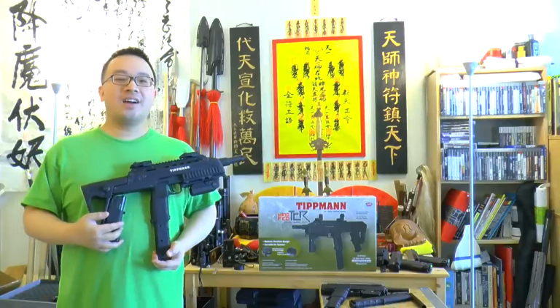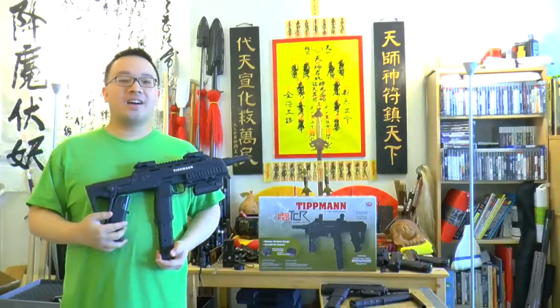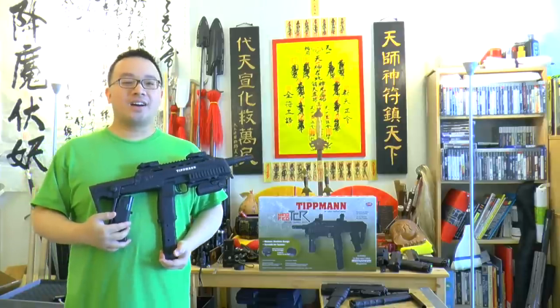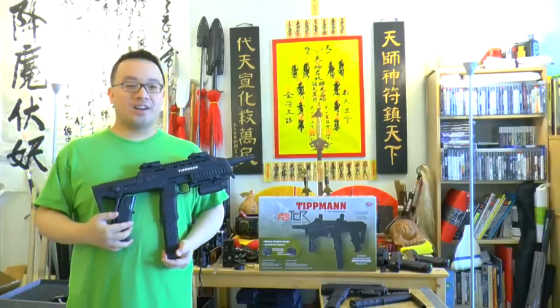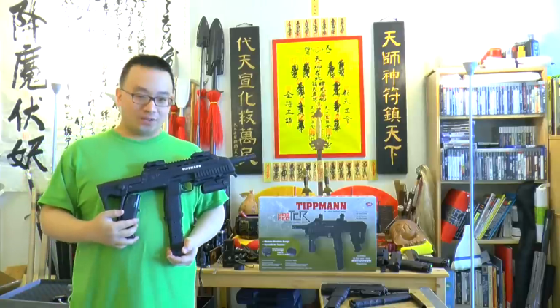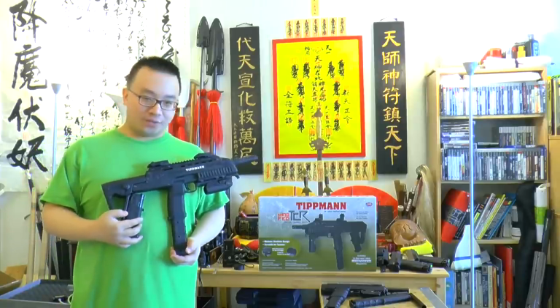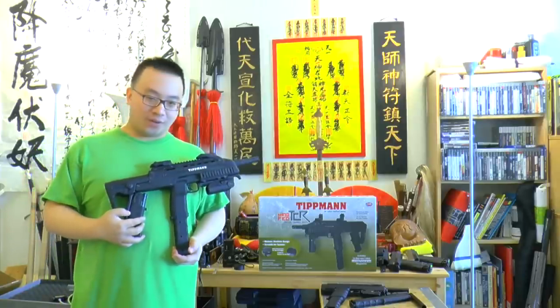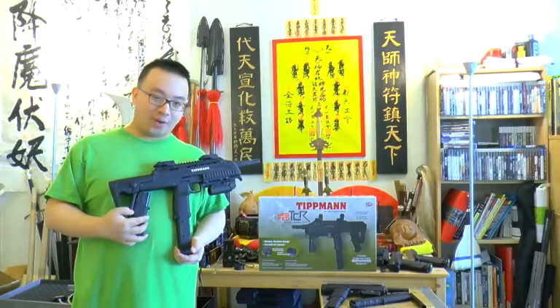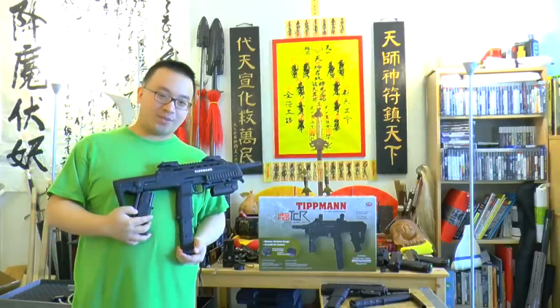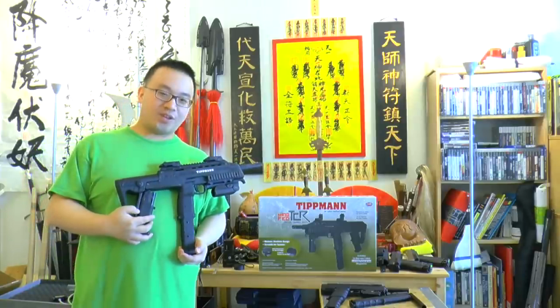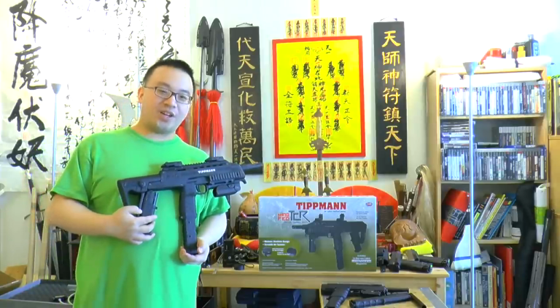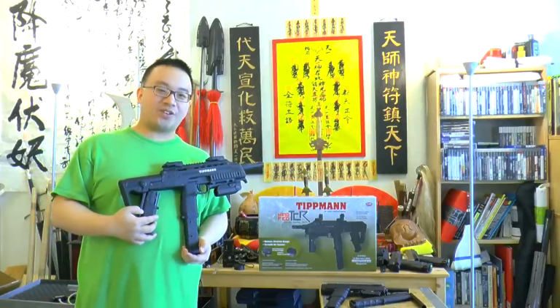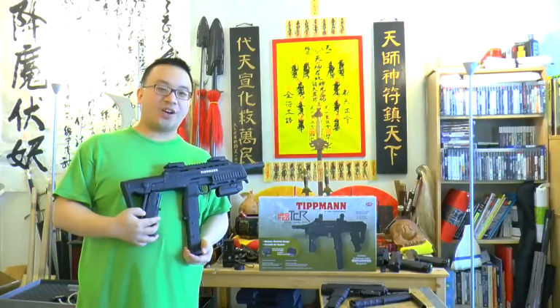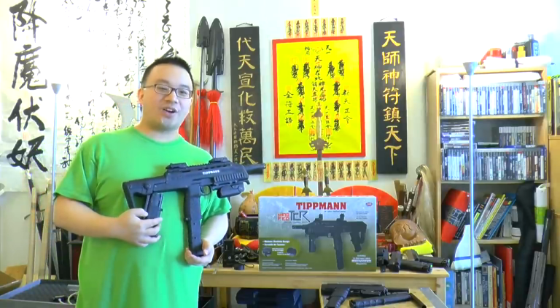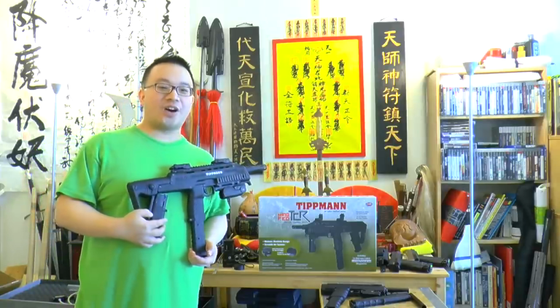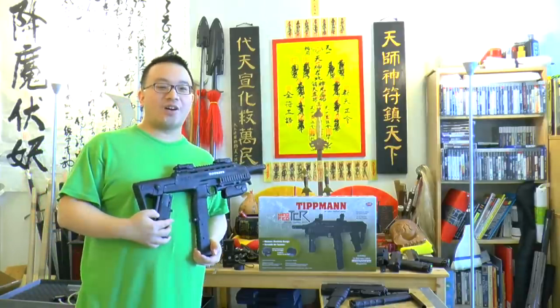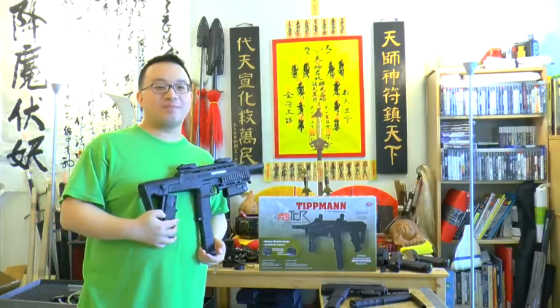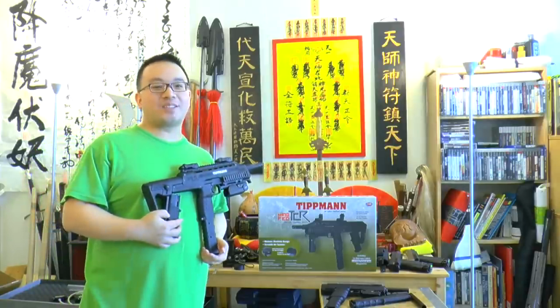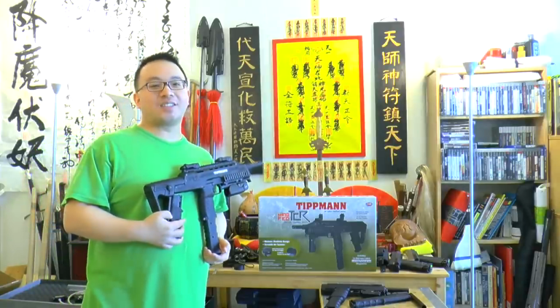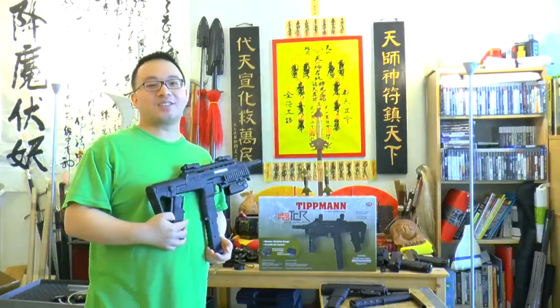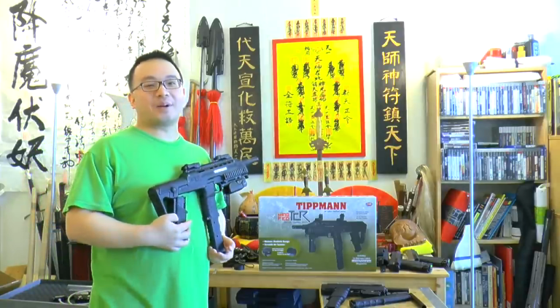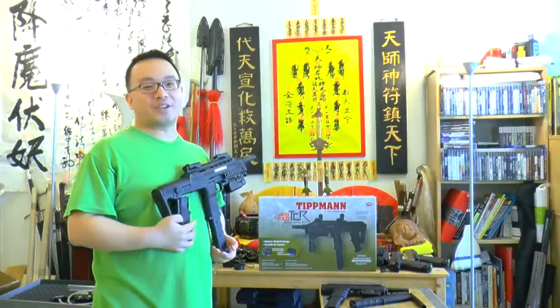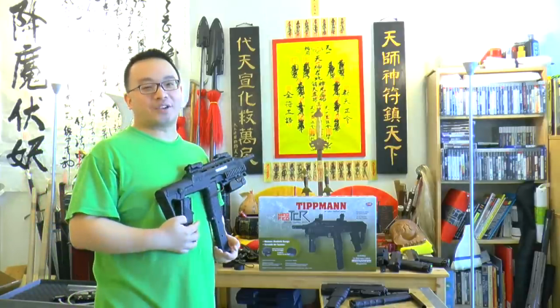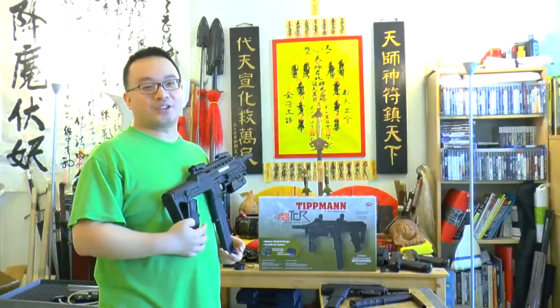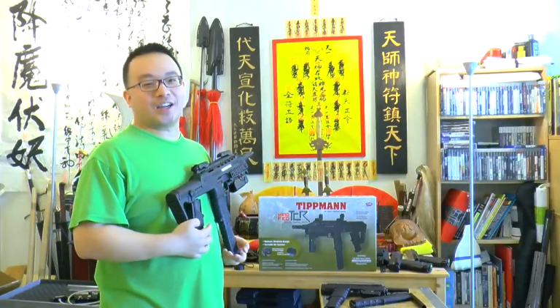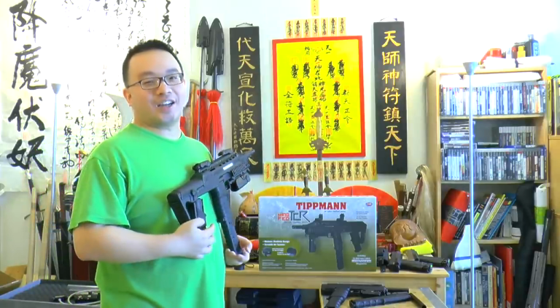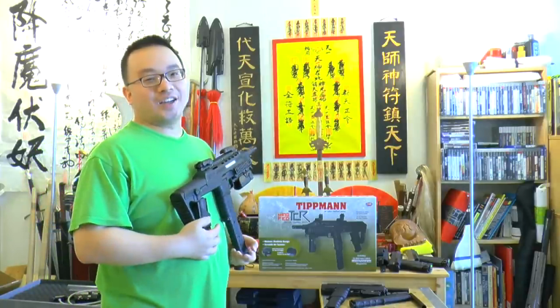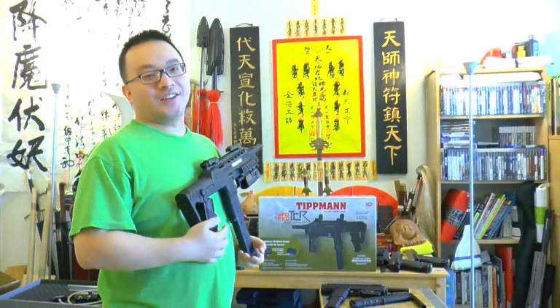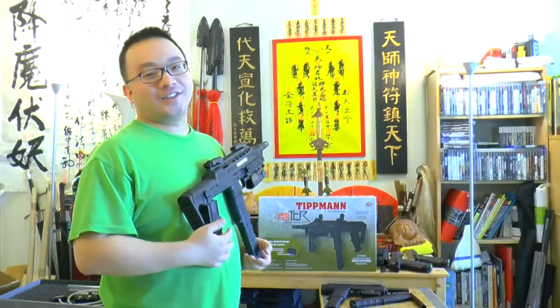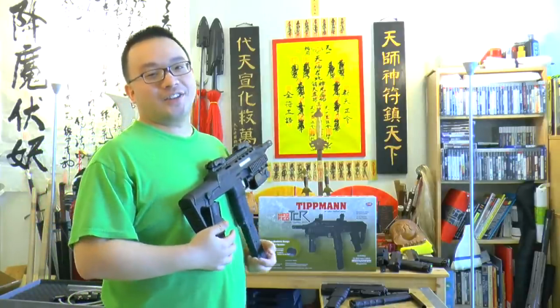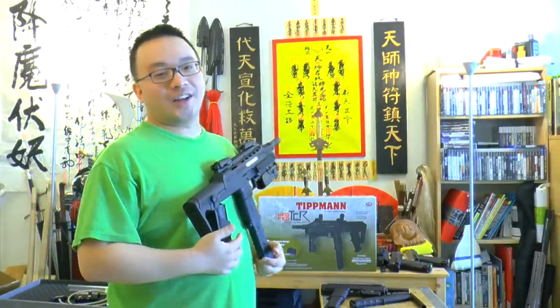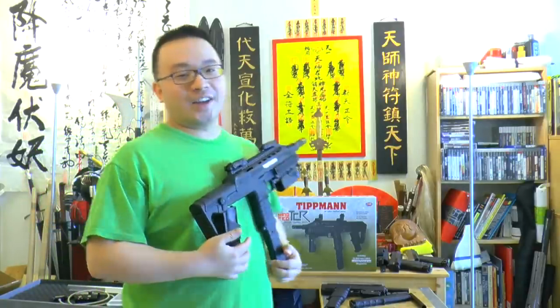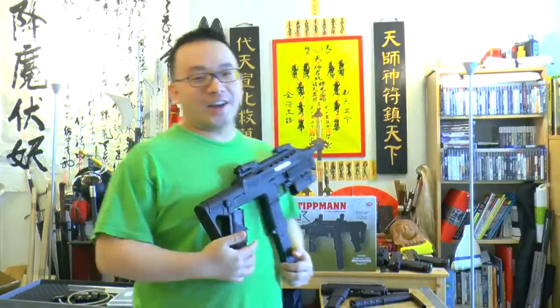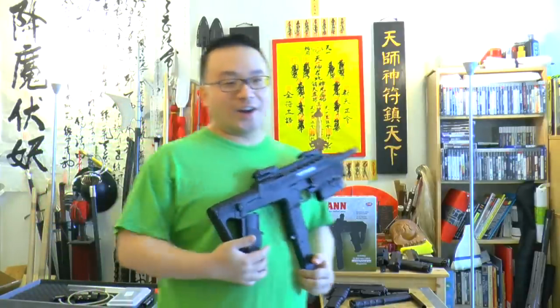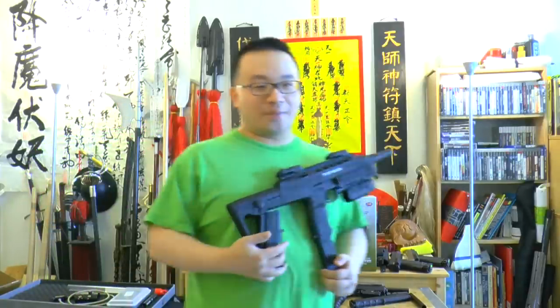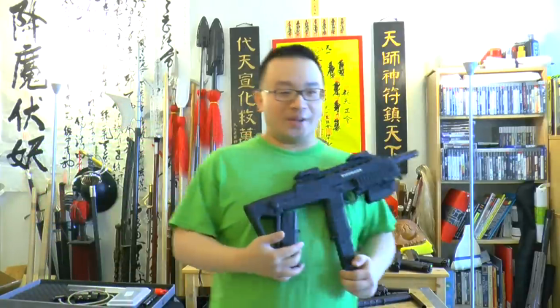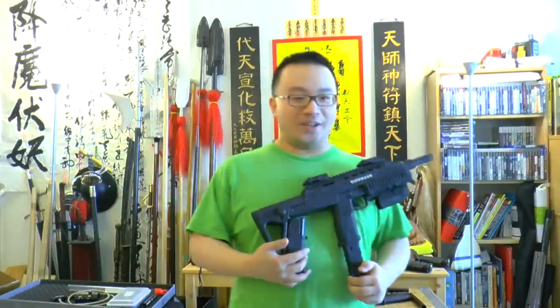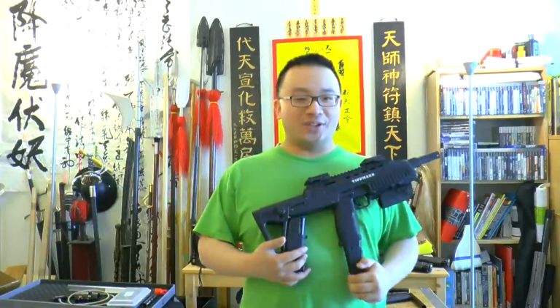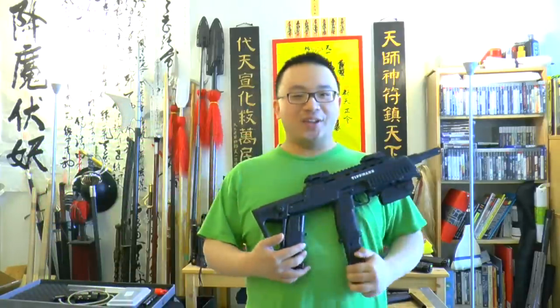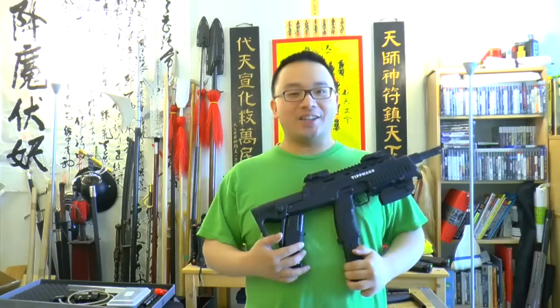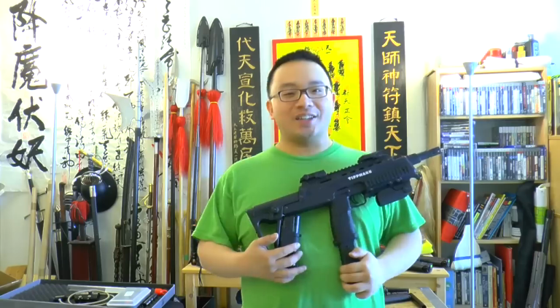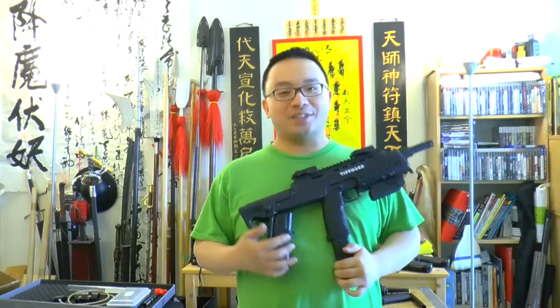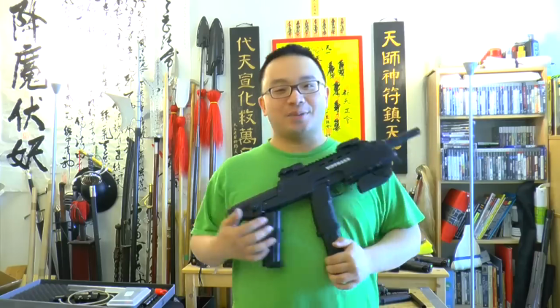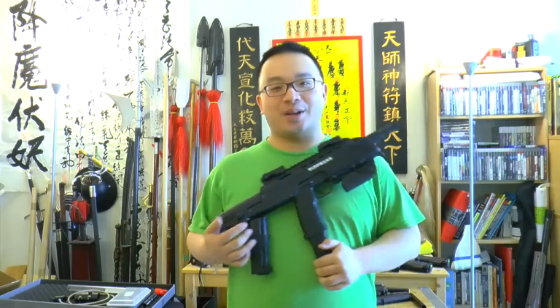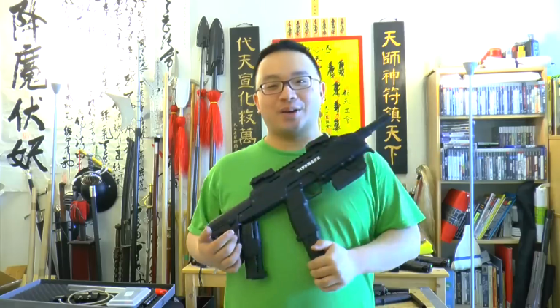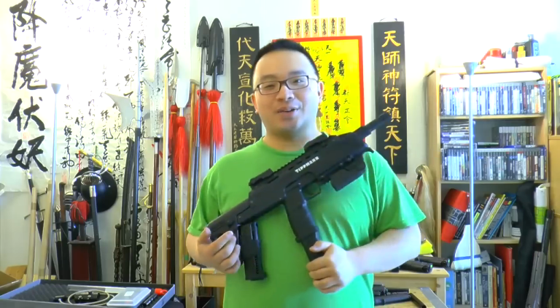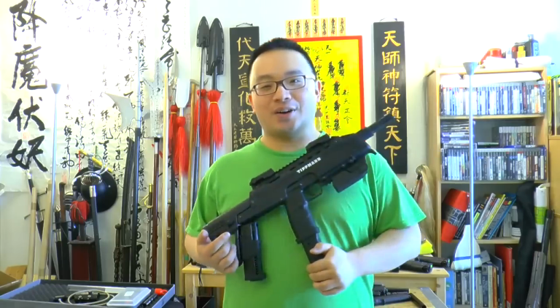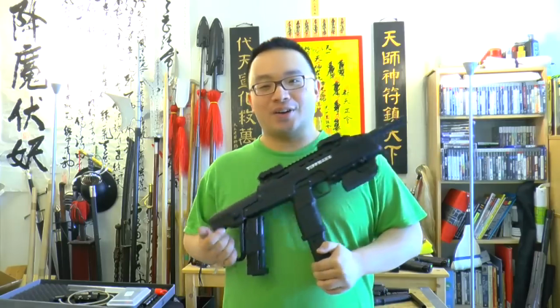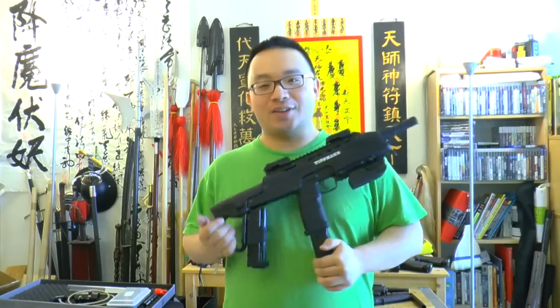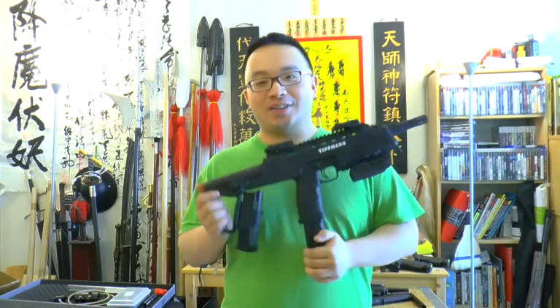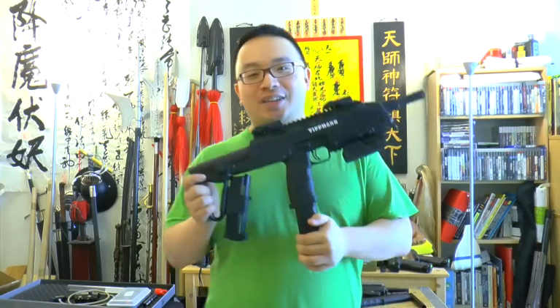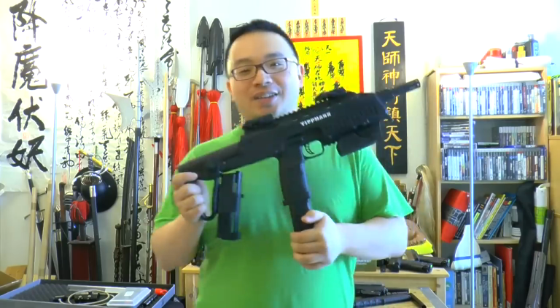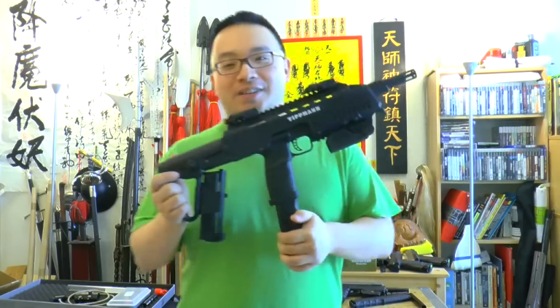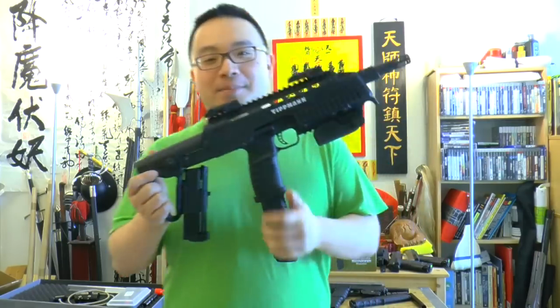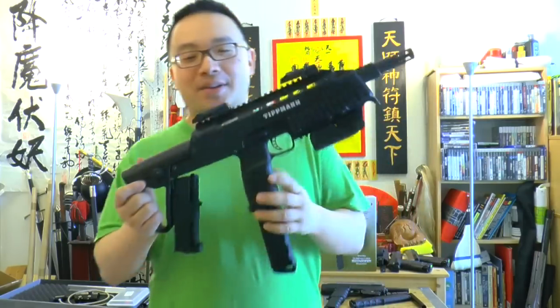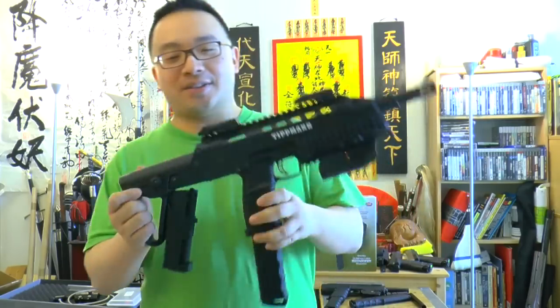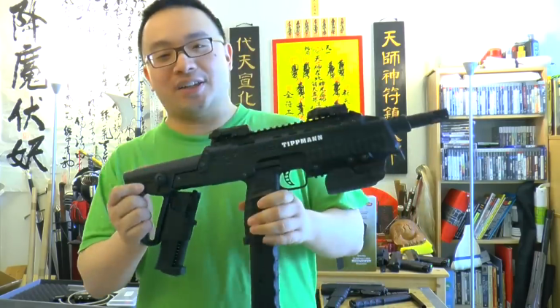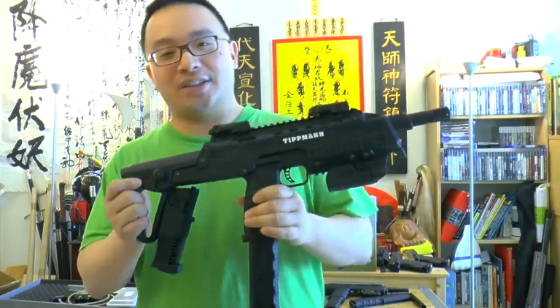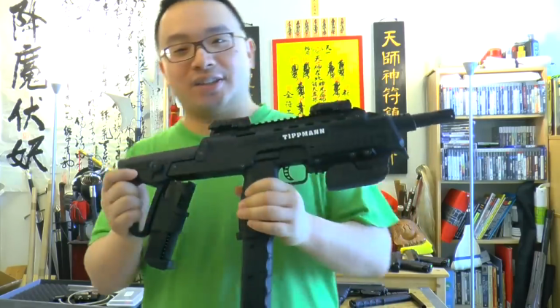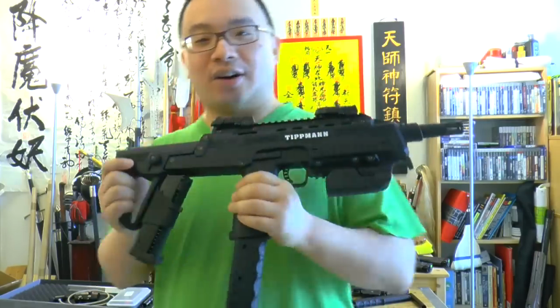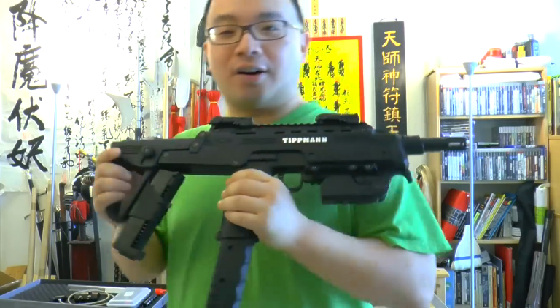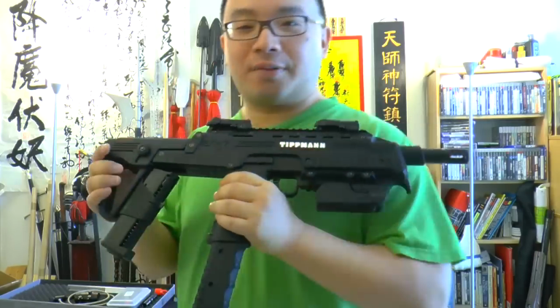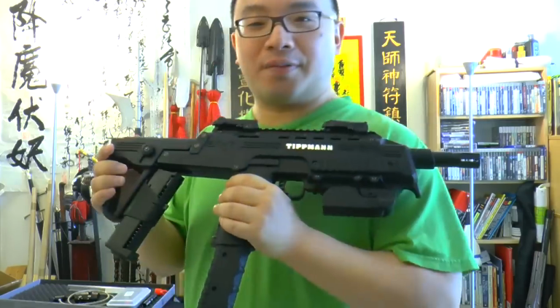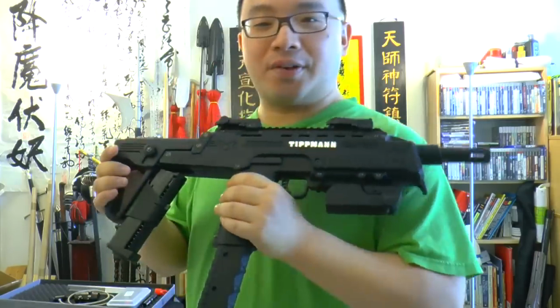Hello from QNH.com, this is Mark Zhou-Shi. Today I'll be doing a review of the Tippmann TCR.